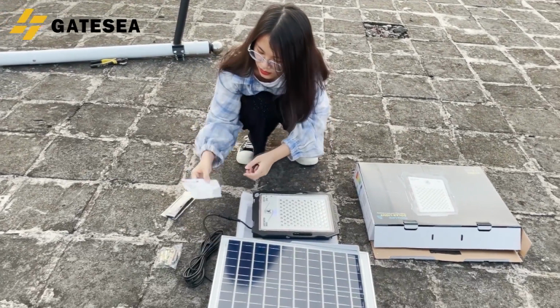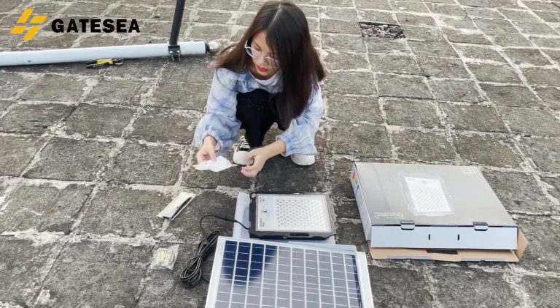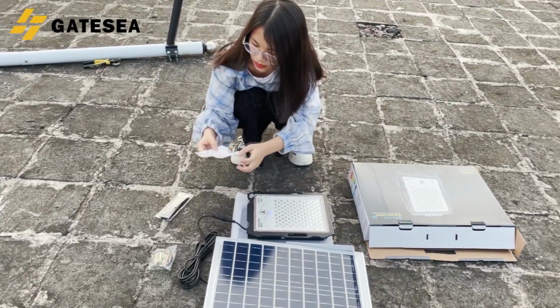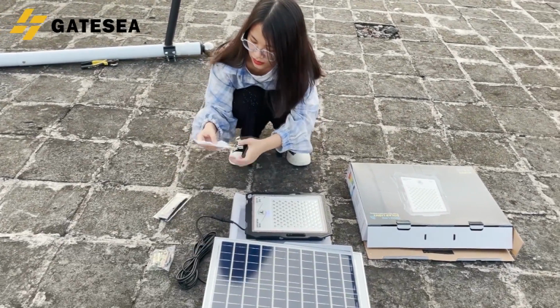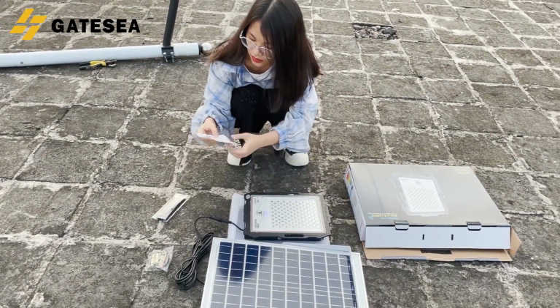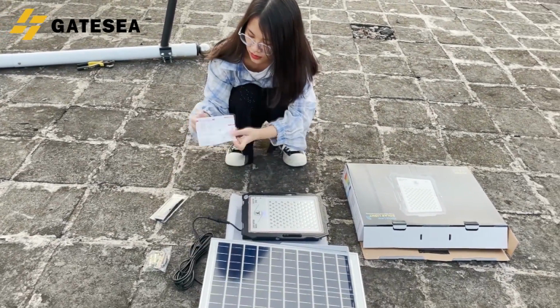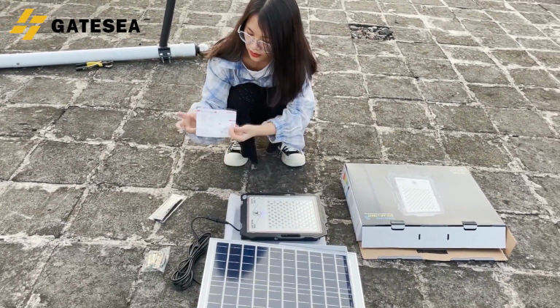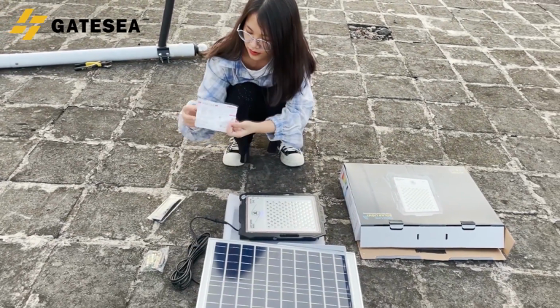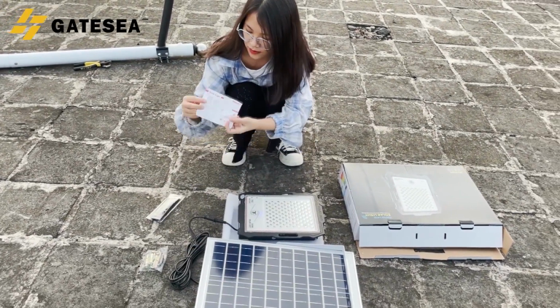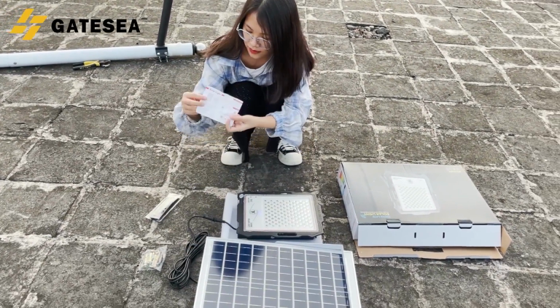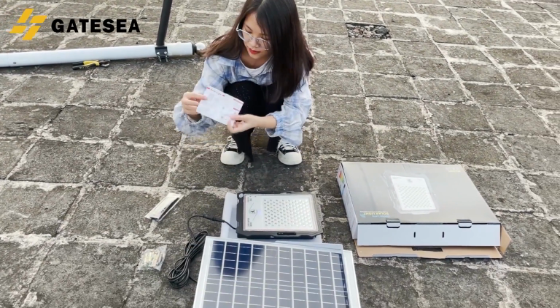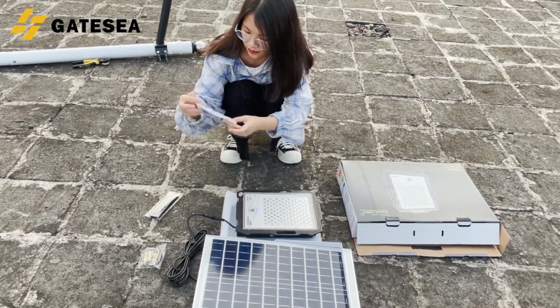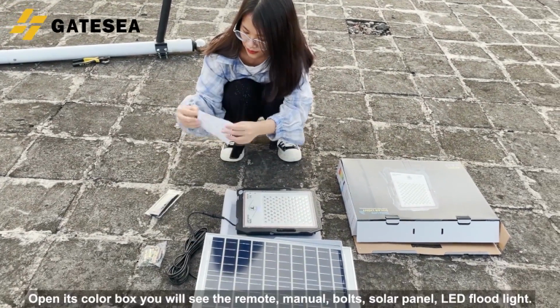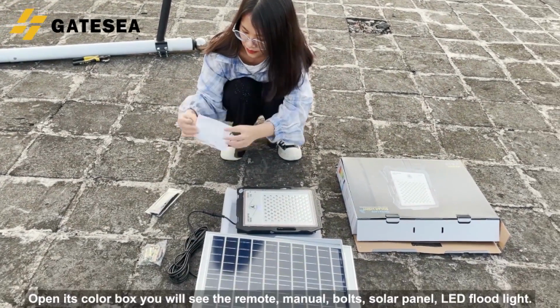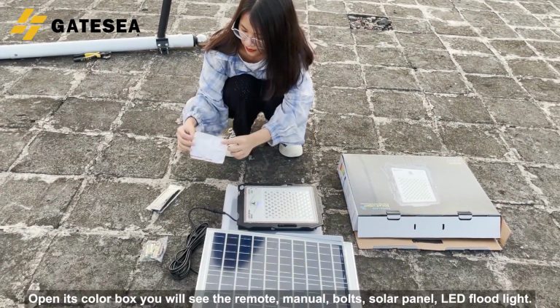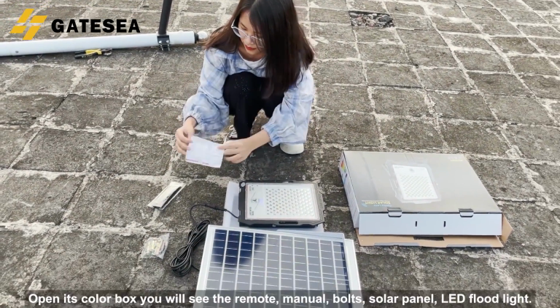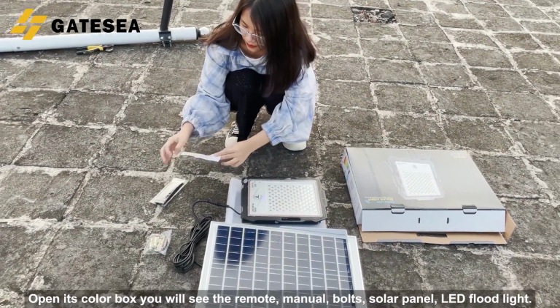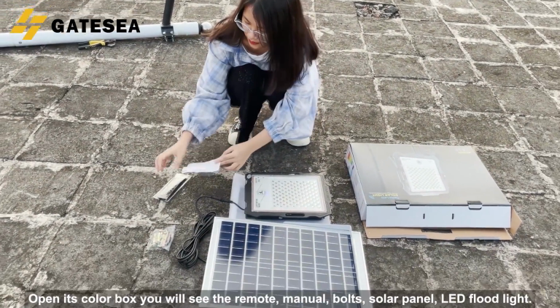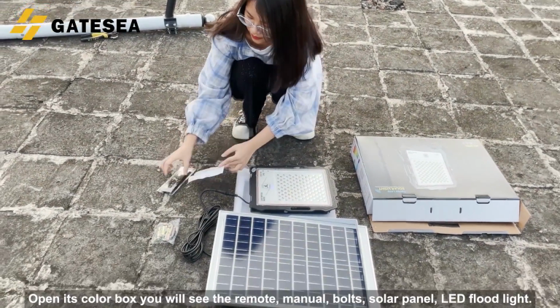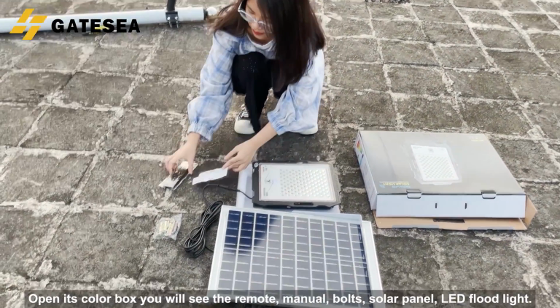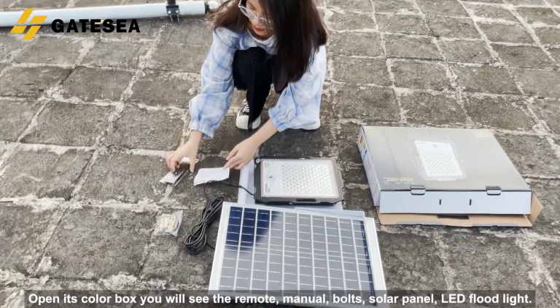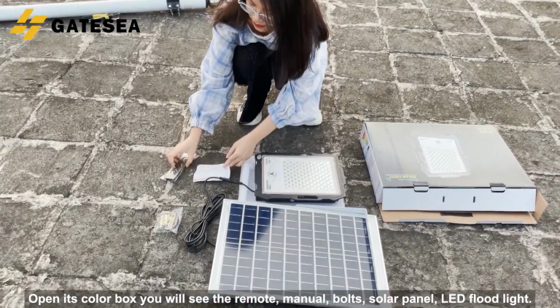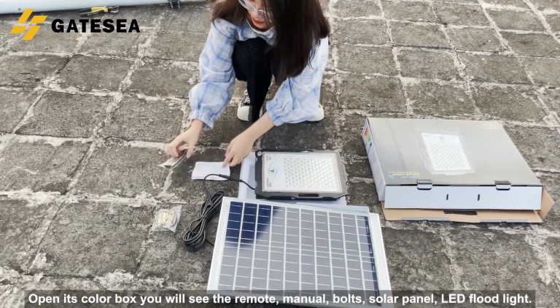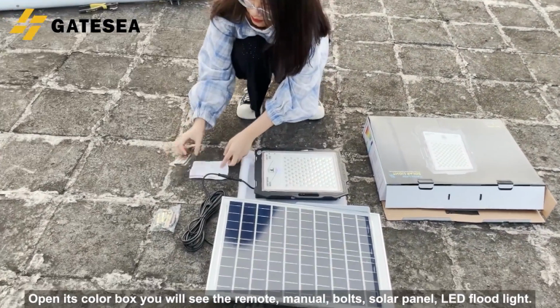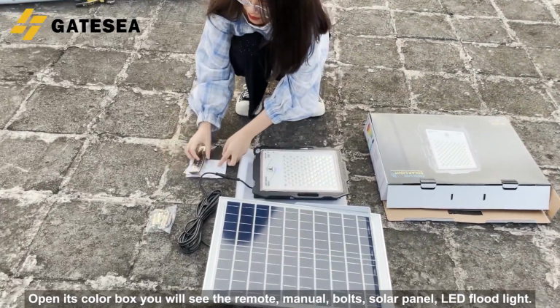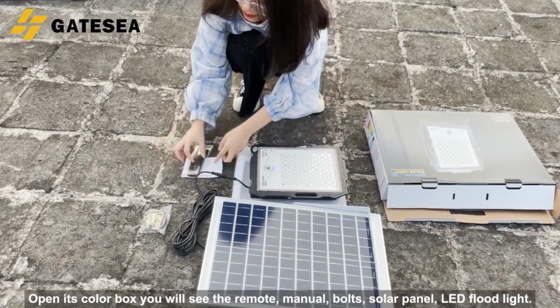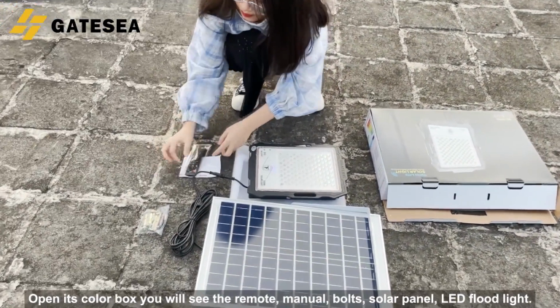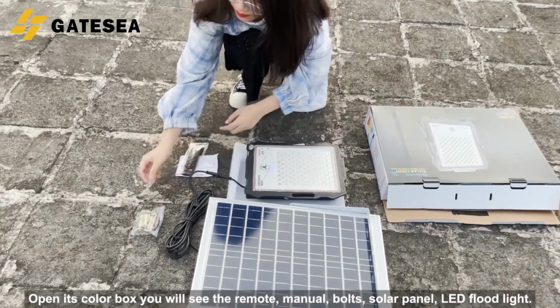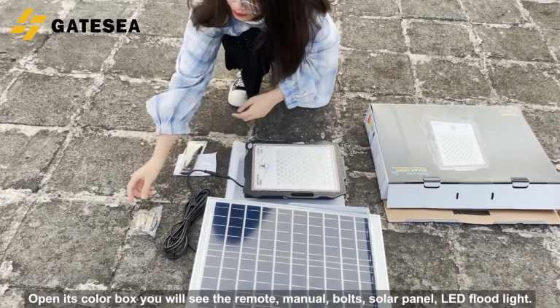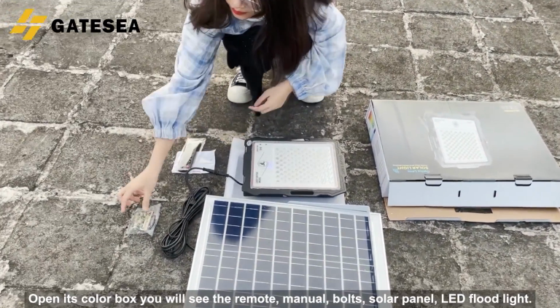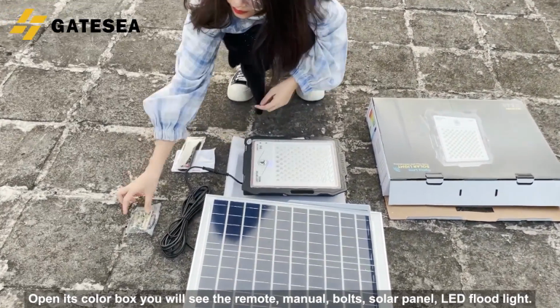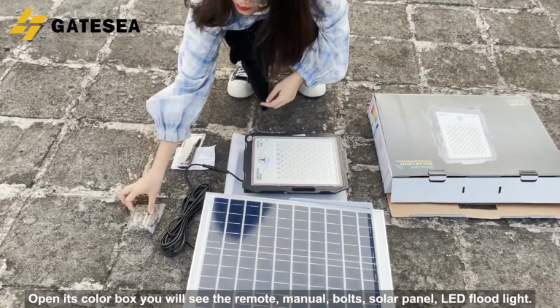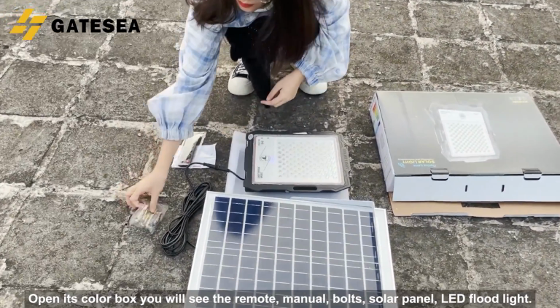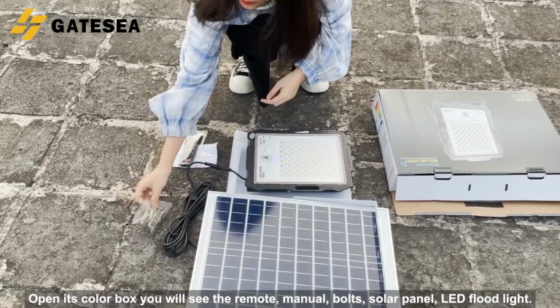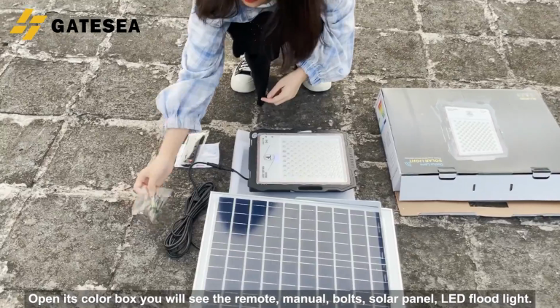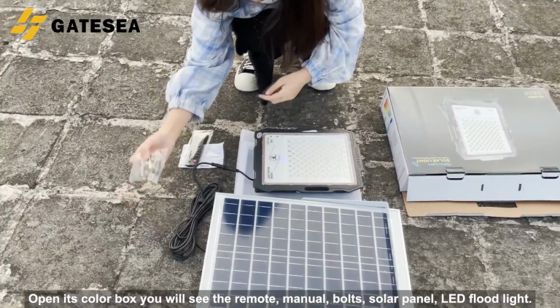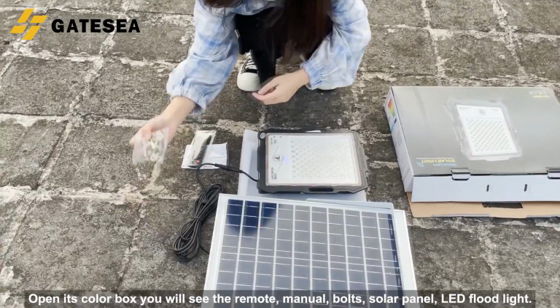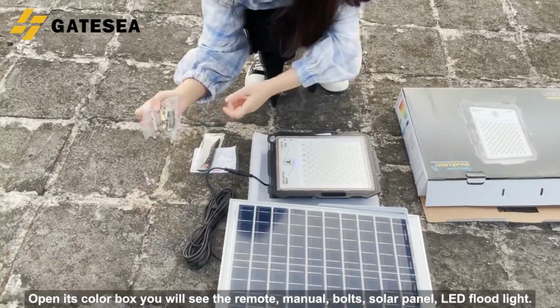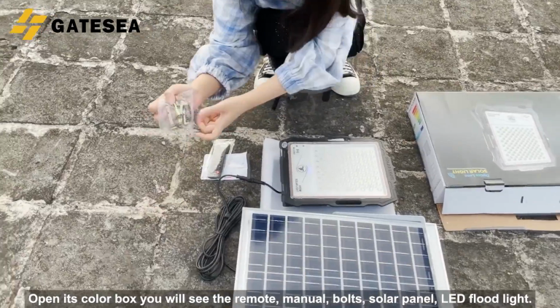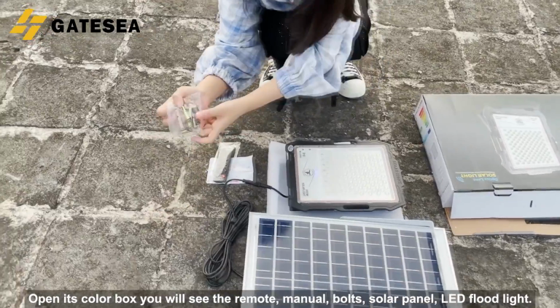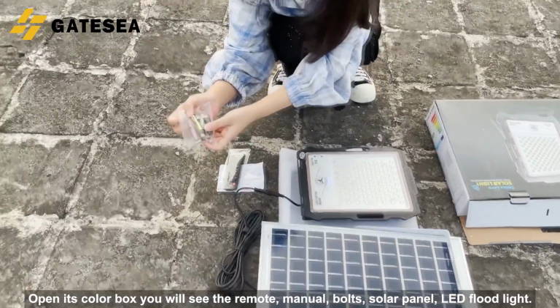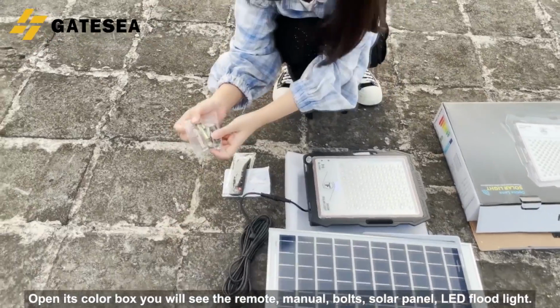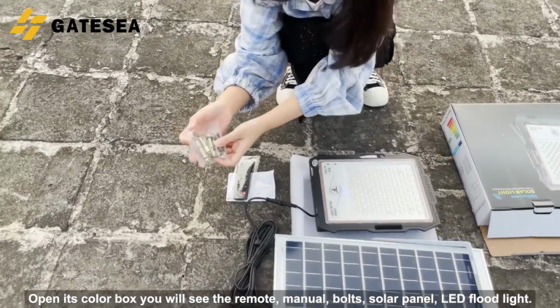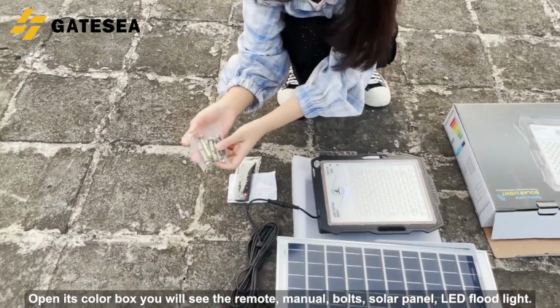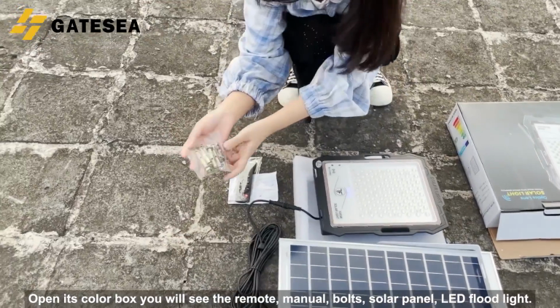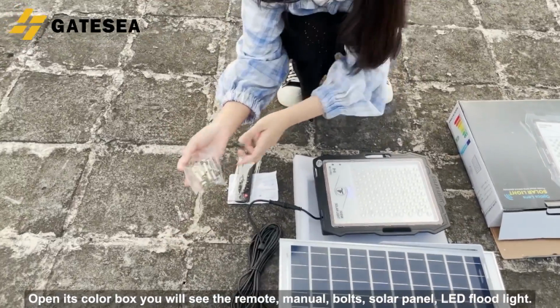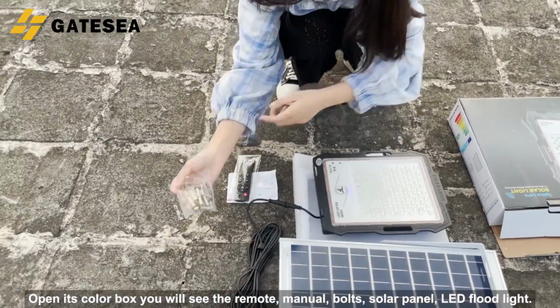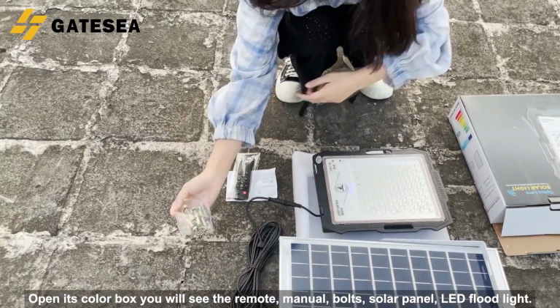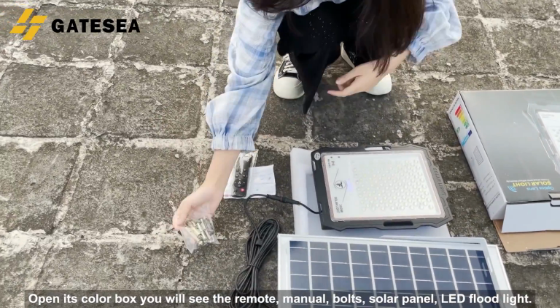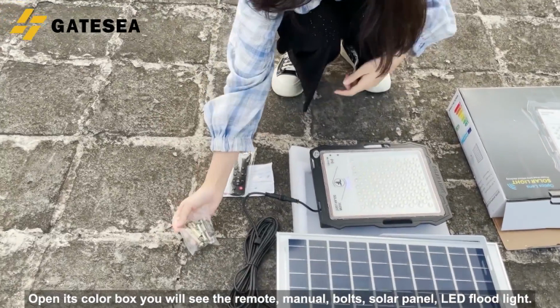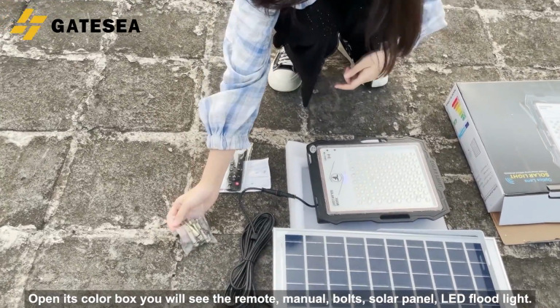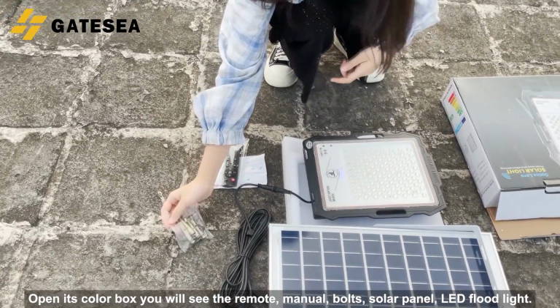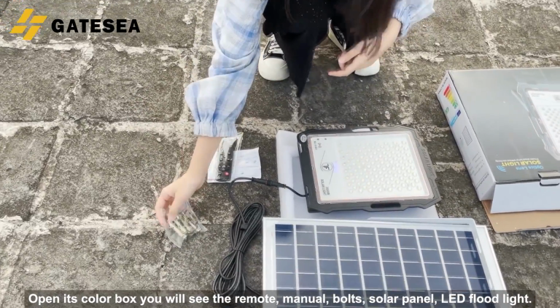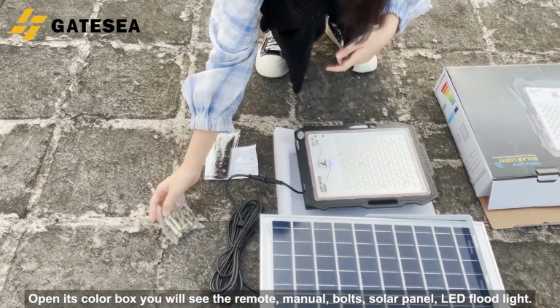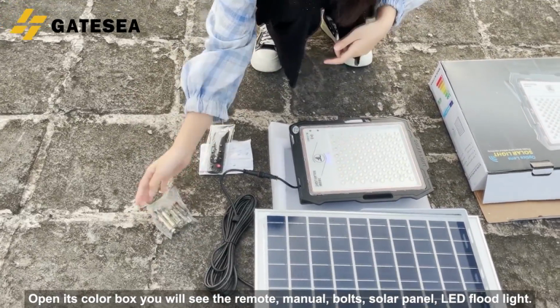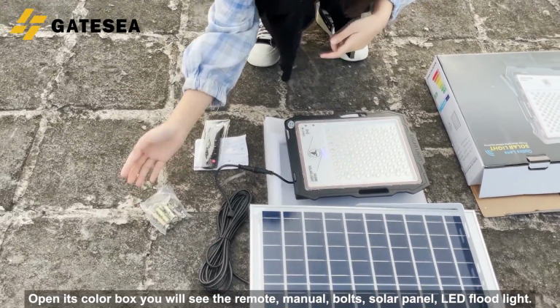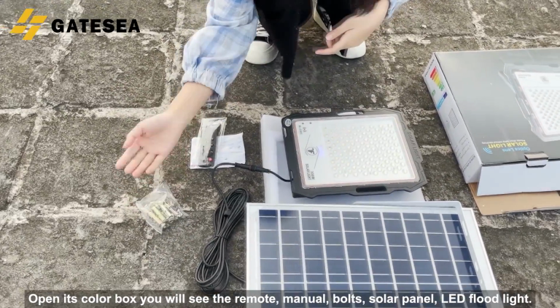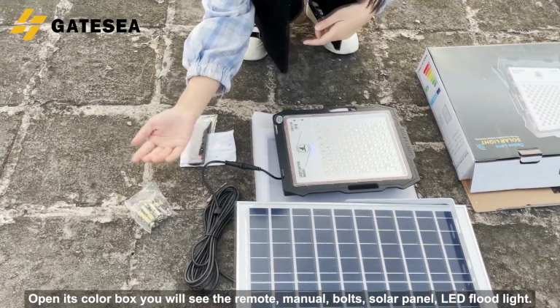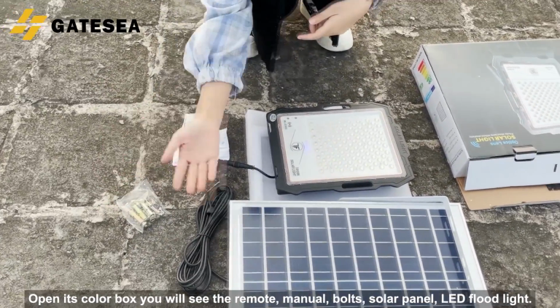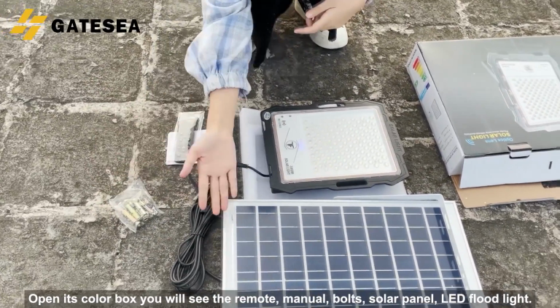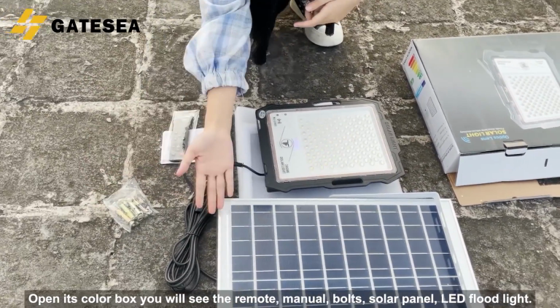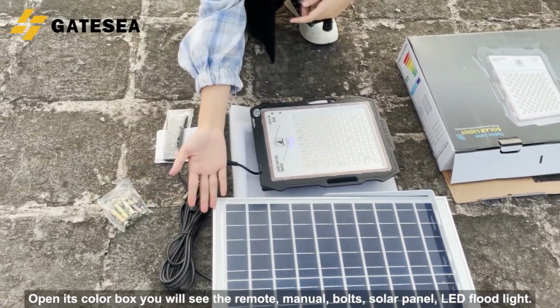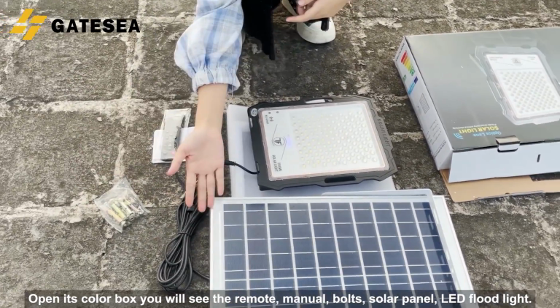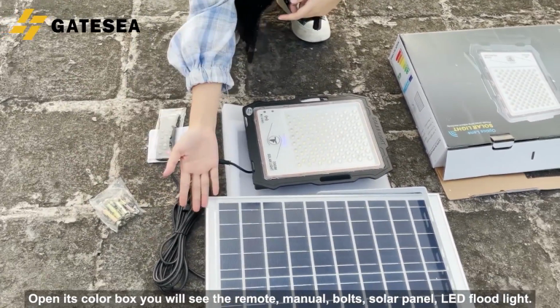Open its color box and you will see the remote, manual, bolts, solar panel, and LED floodlight.